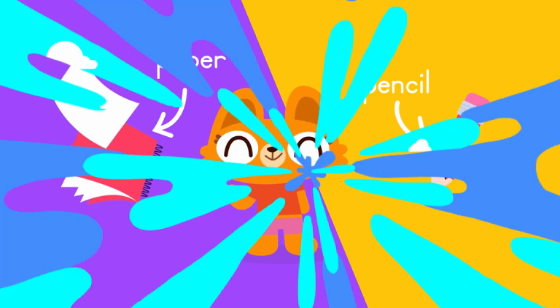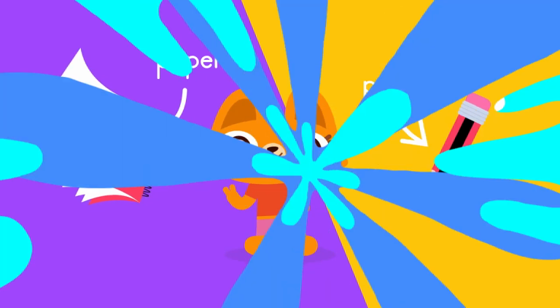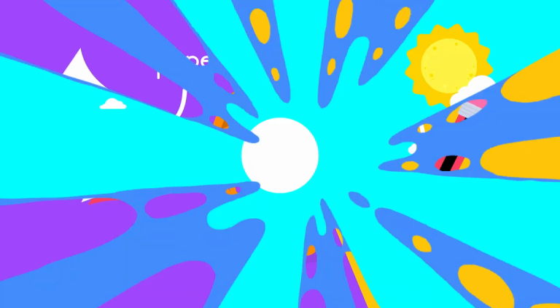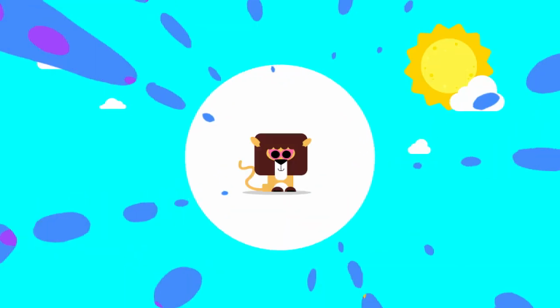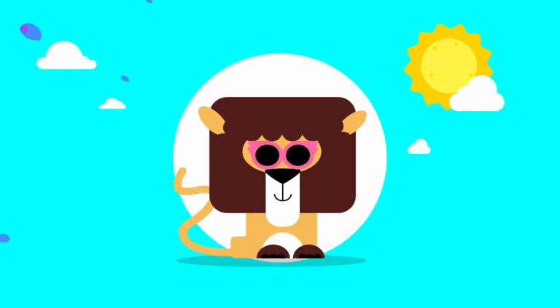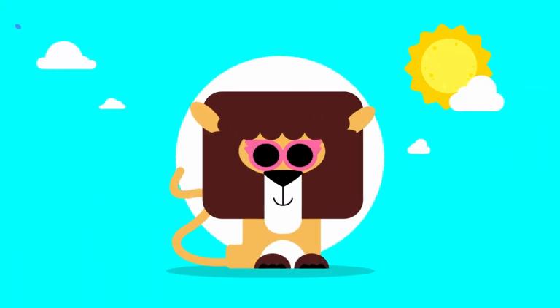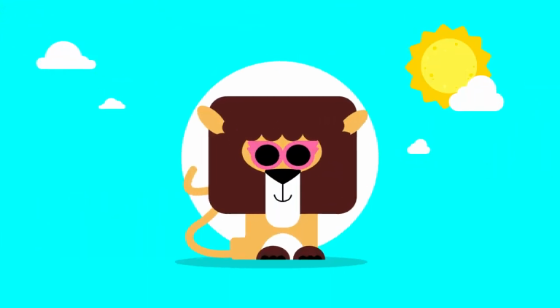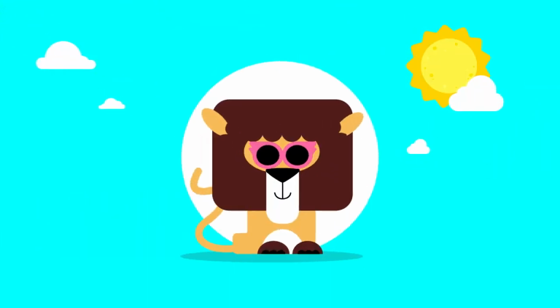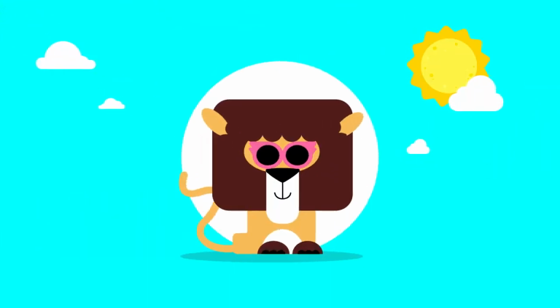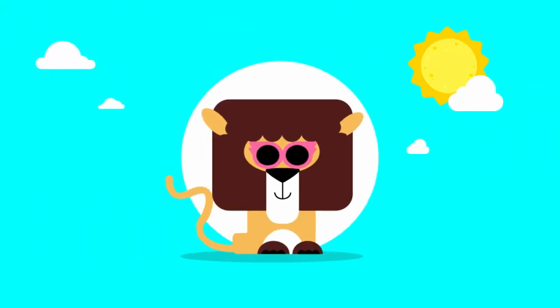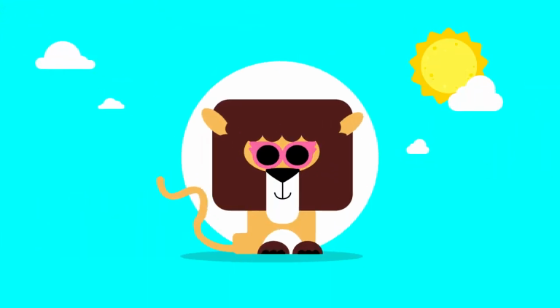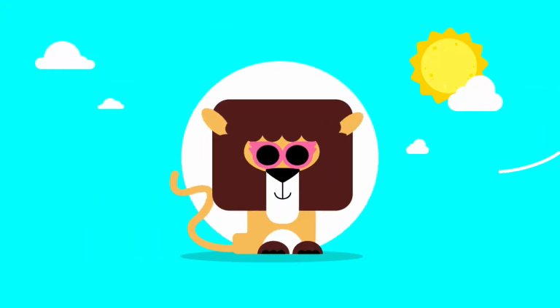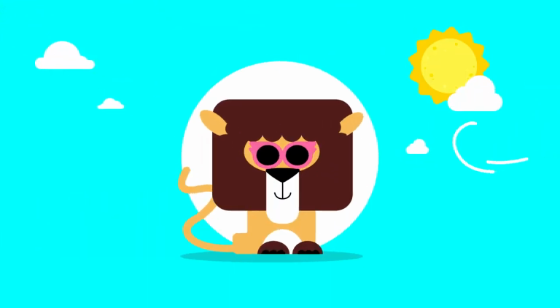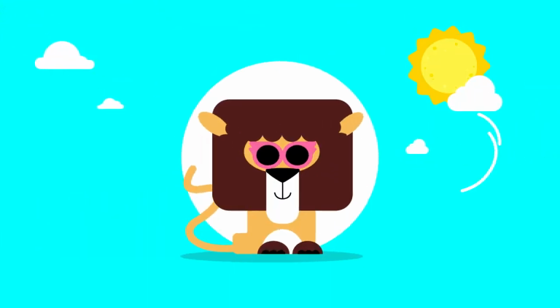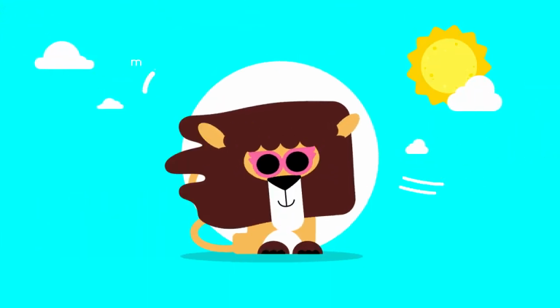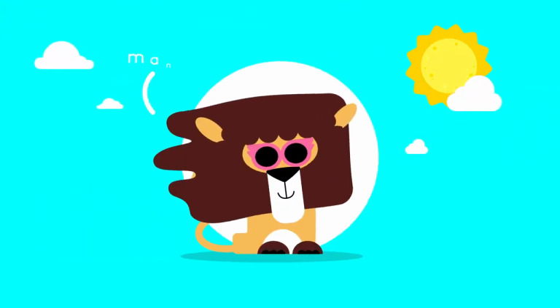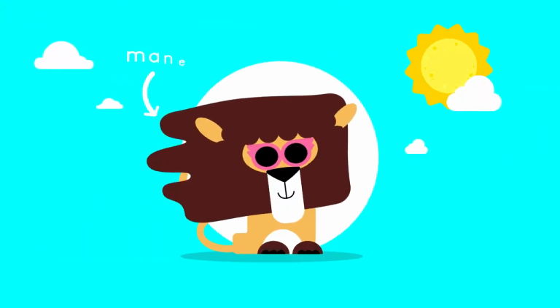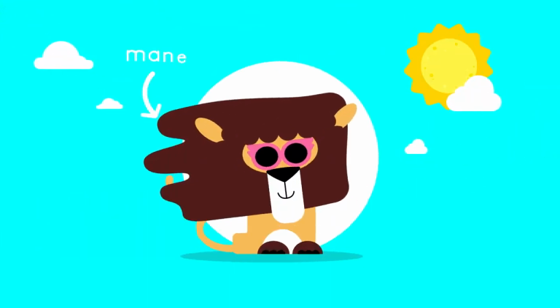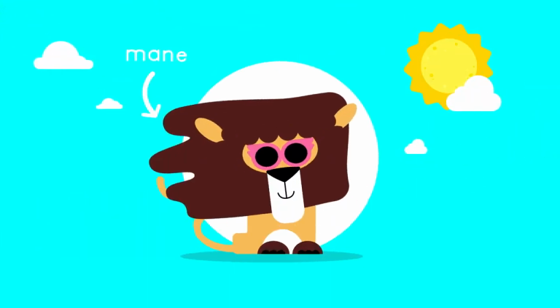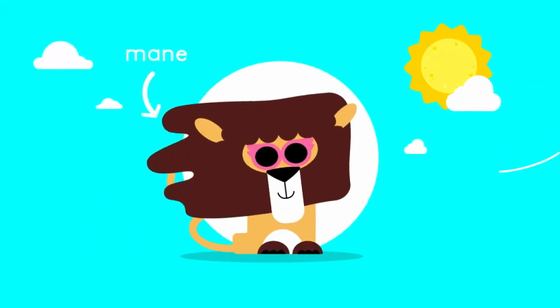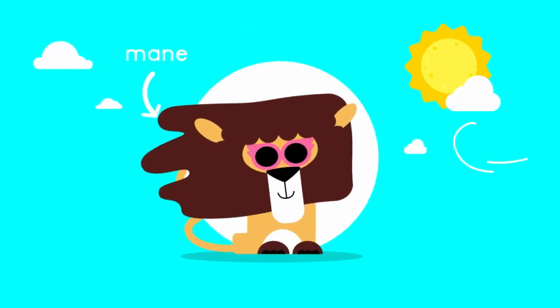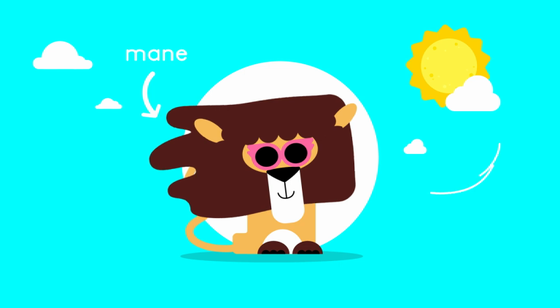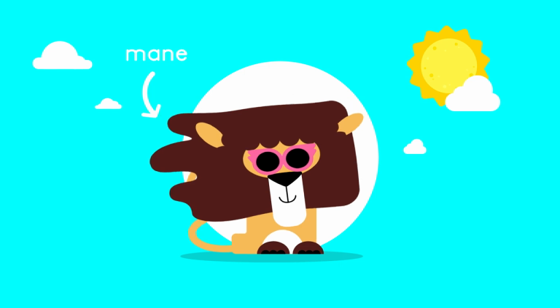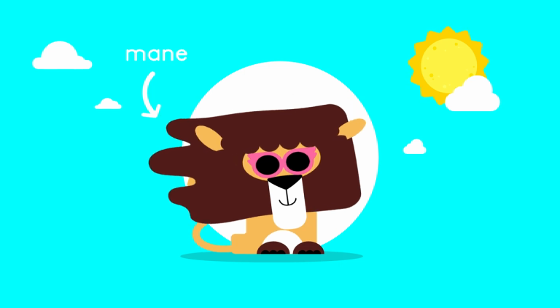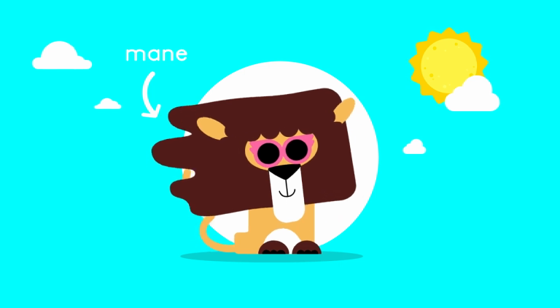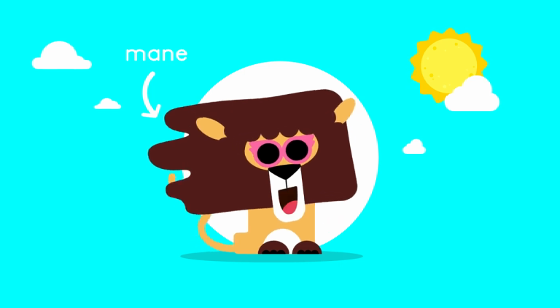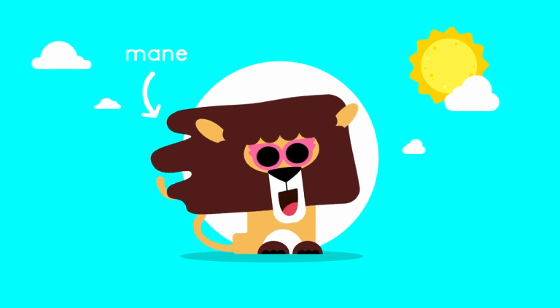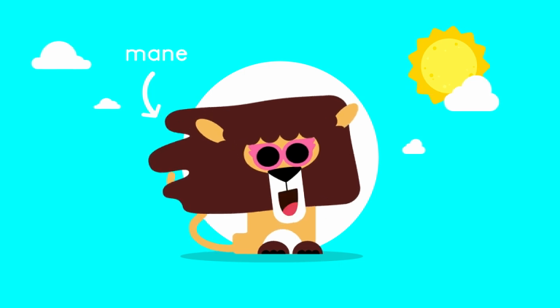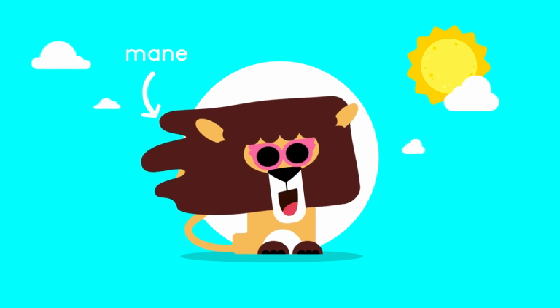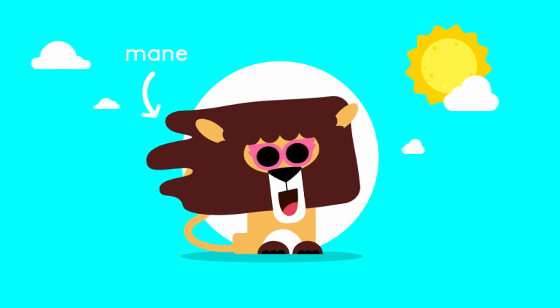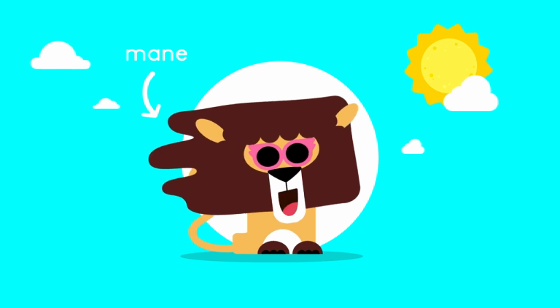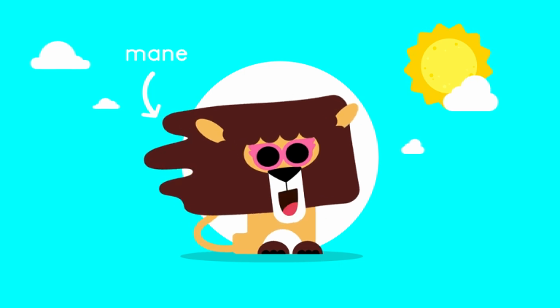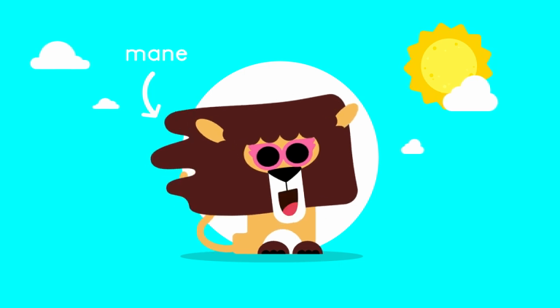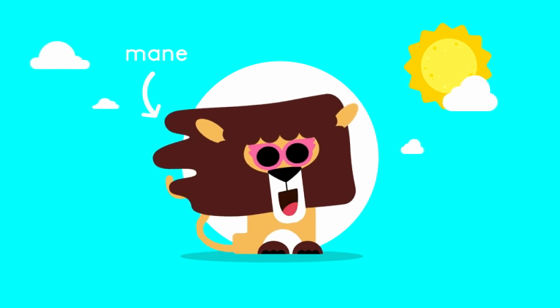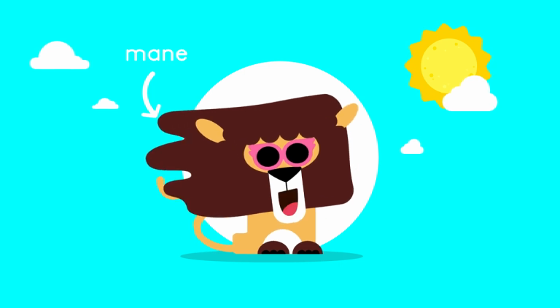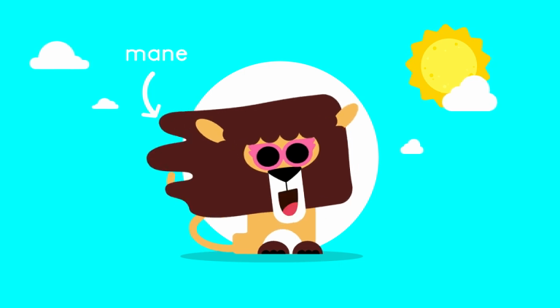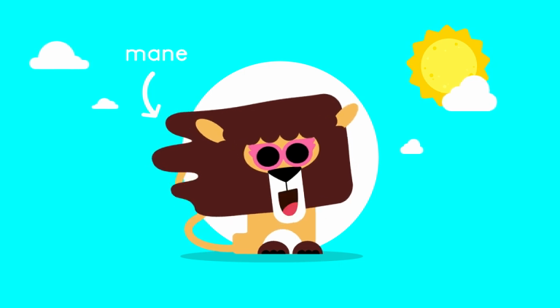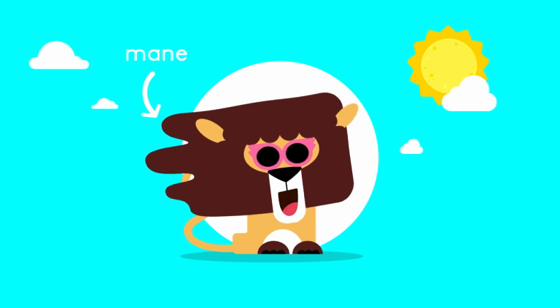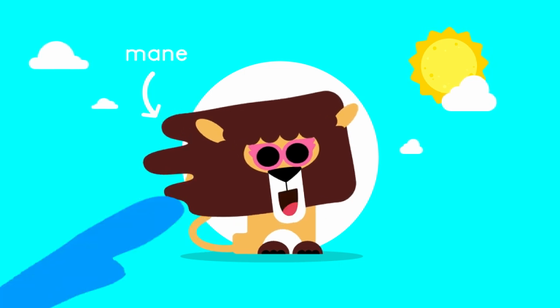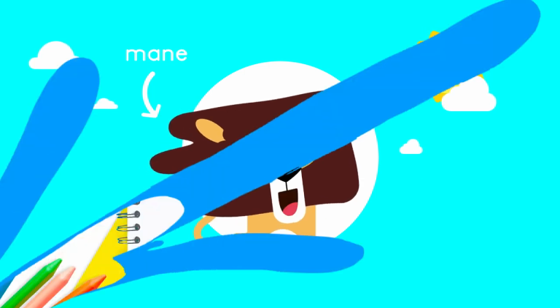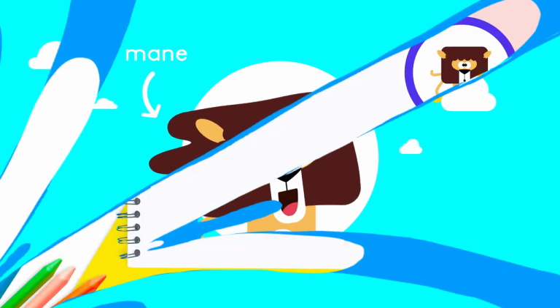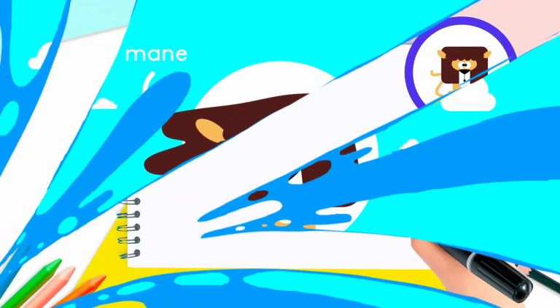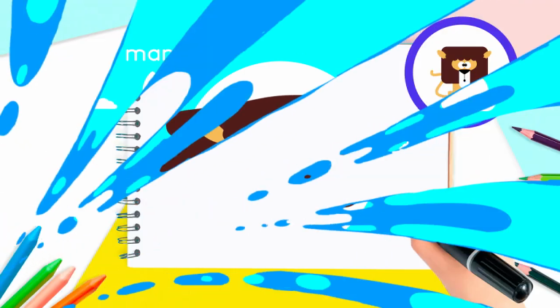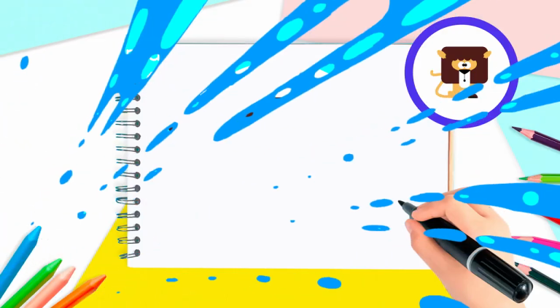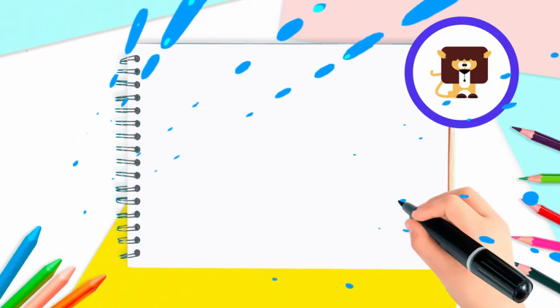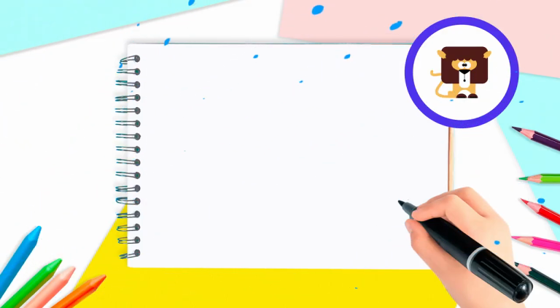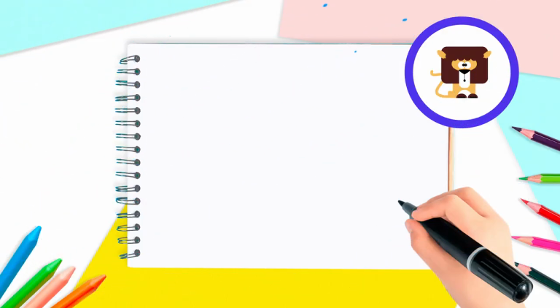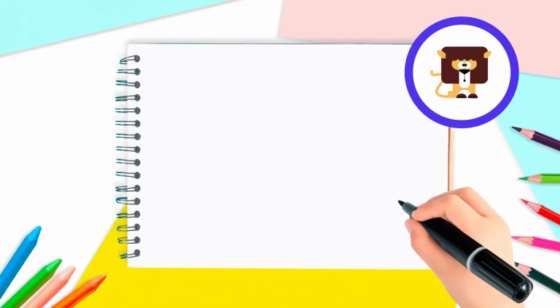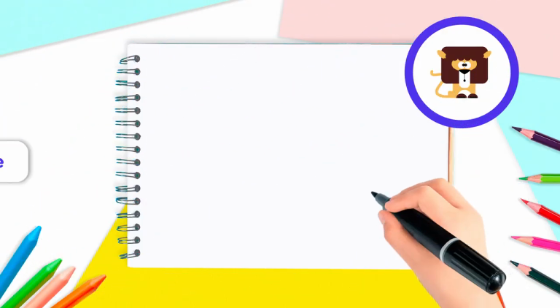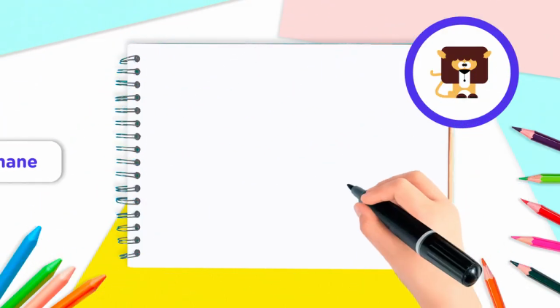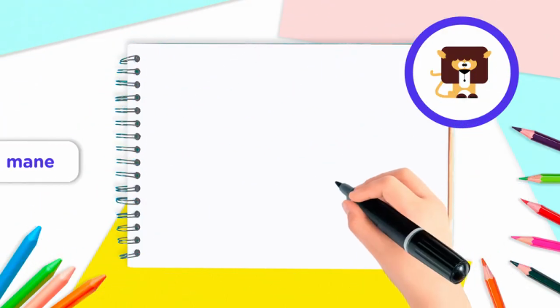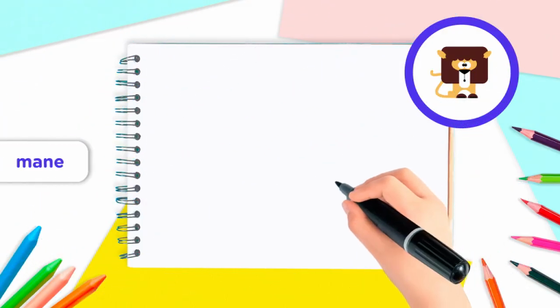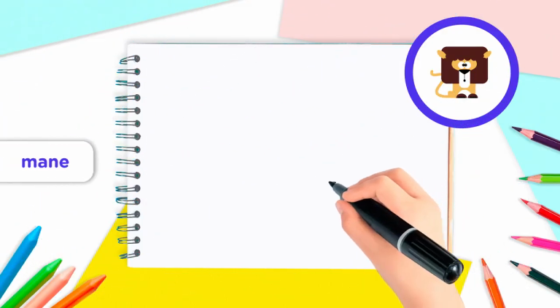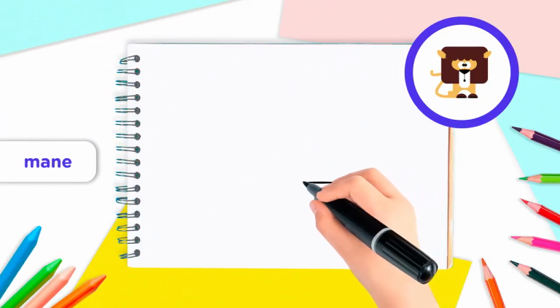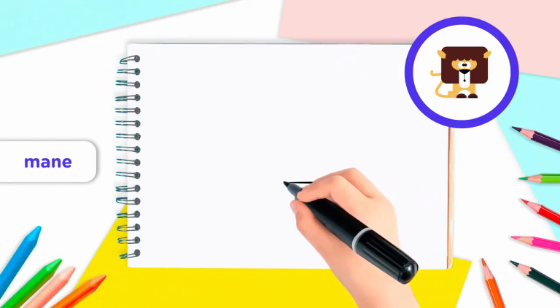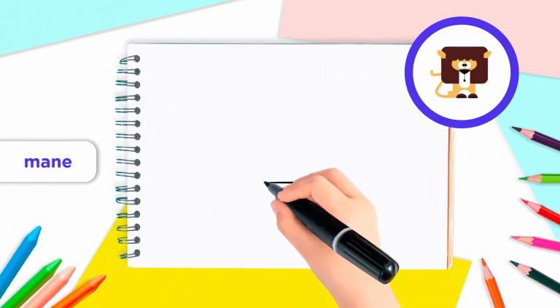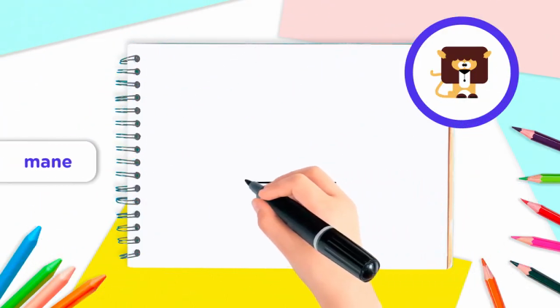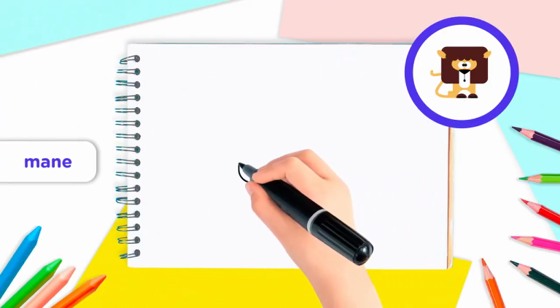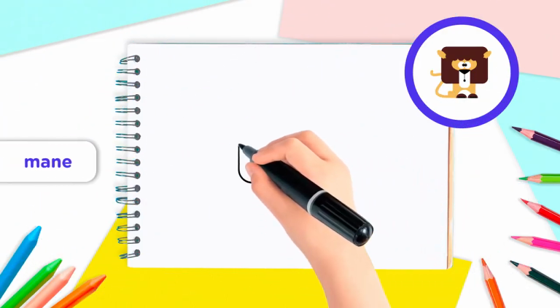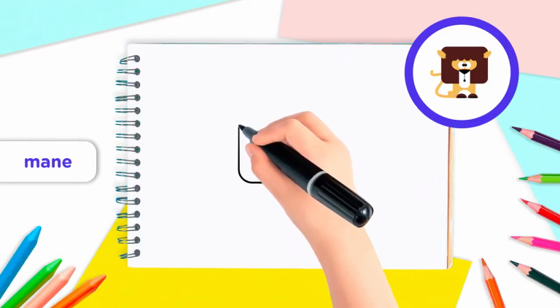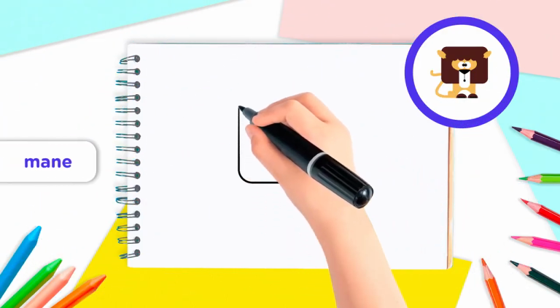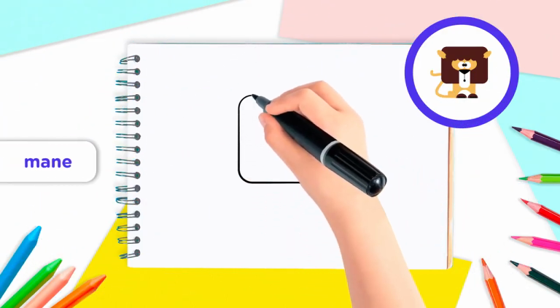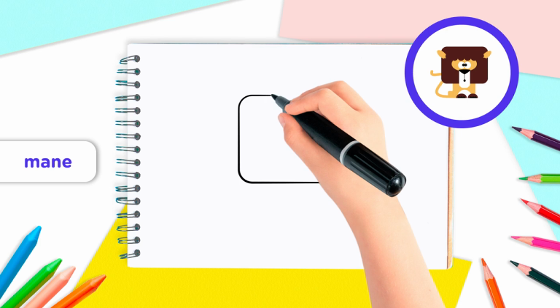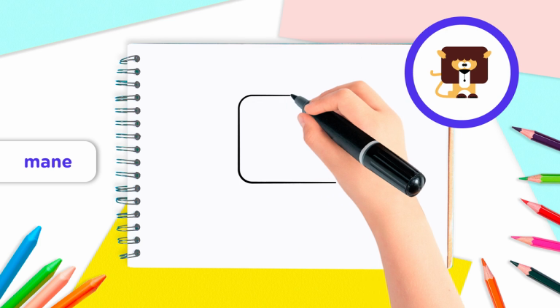We'll start by drawing the mane, which is the hair that male lions have. Draw a big square with rounded corners.